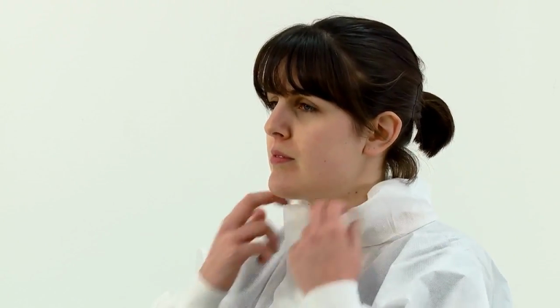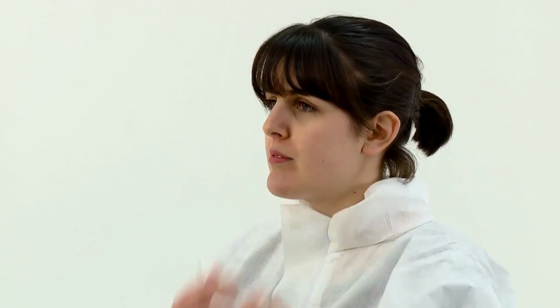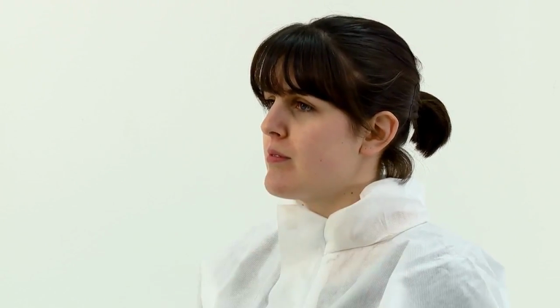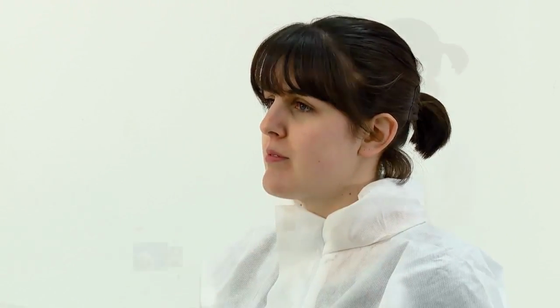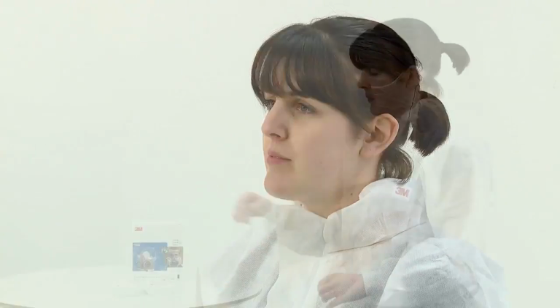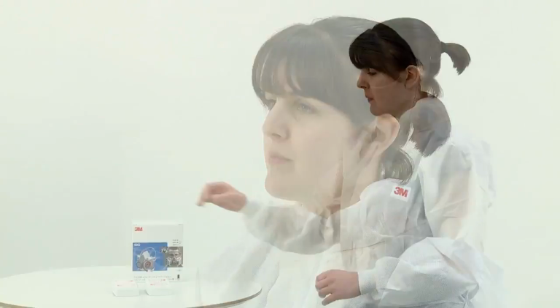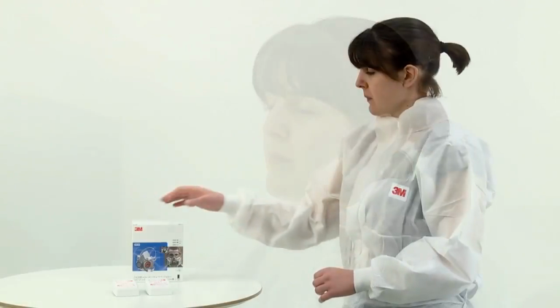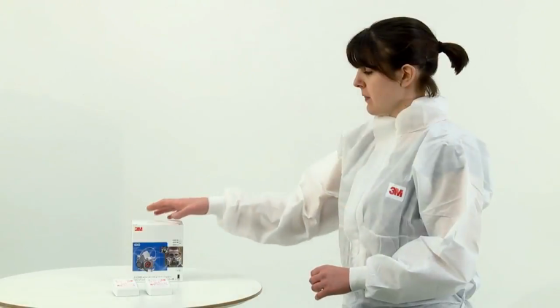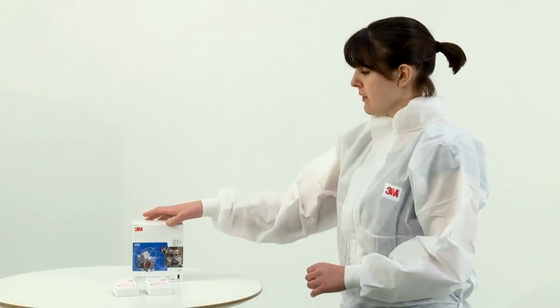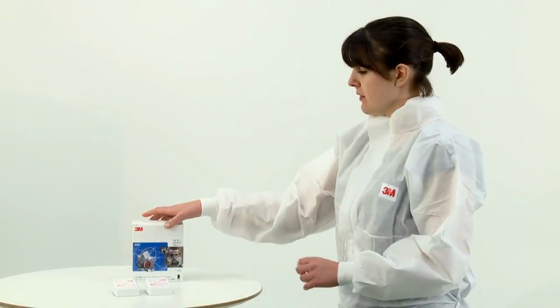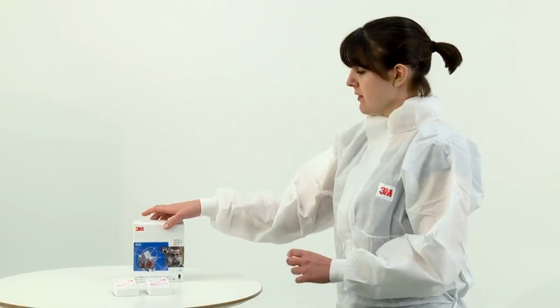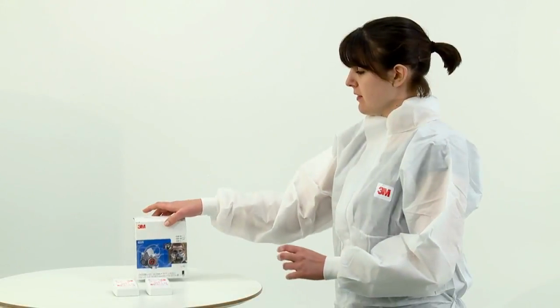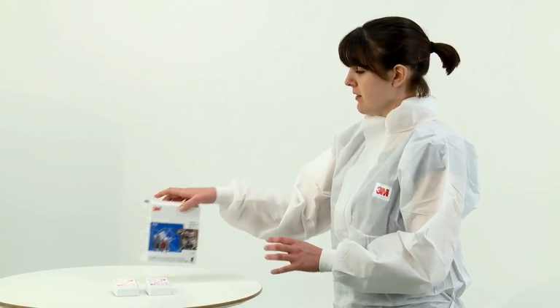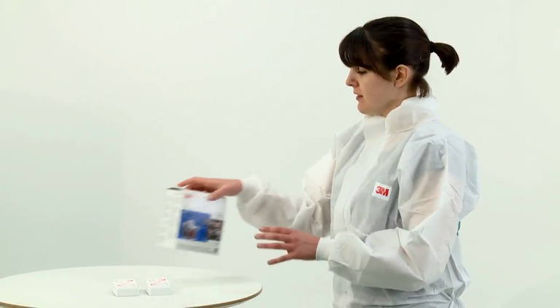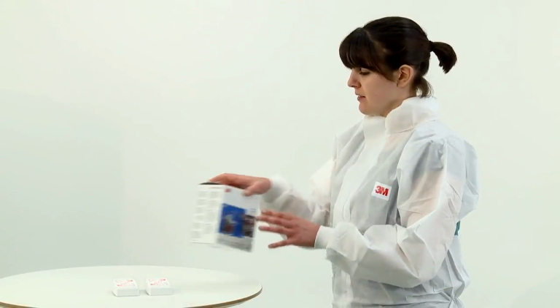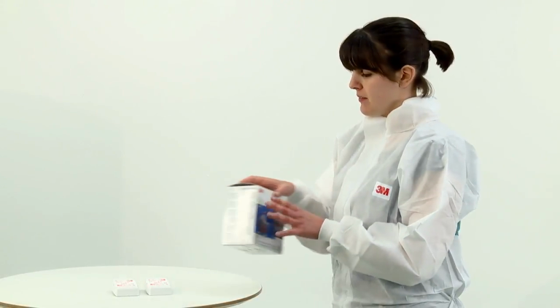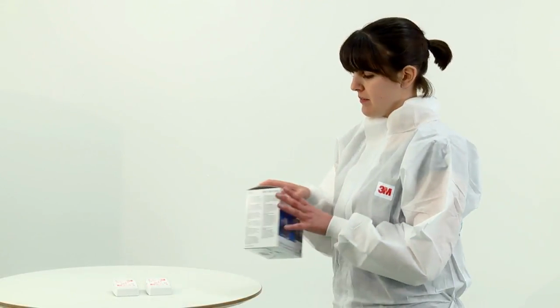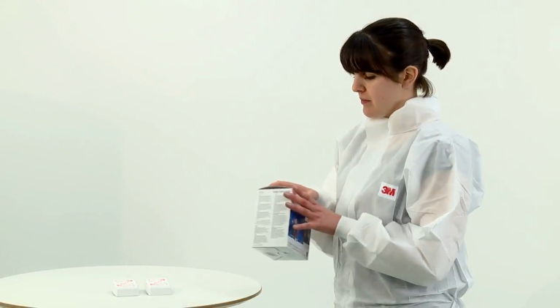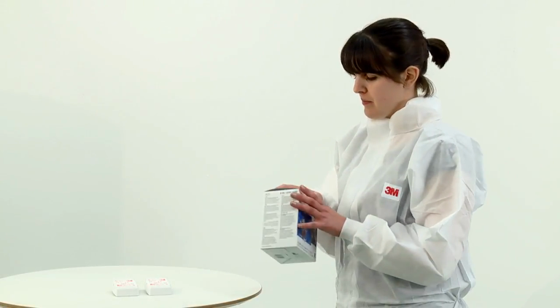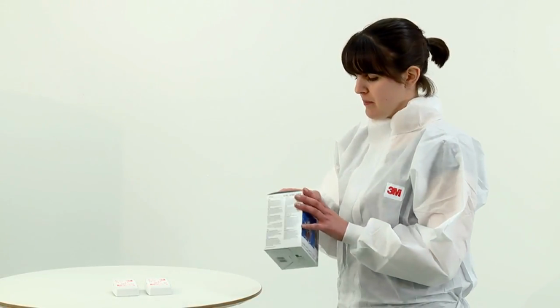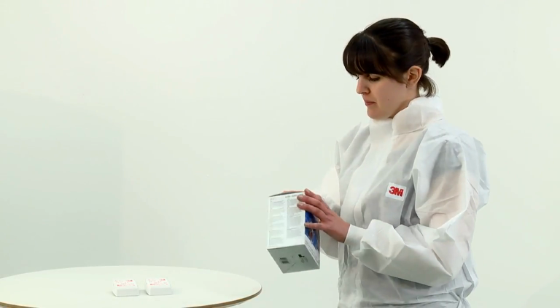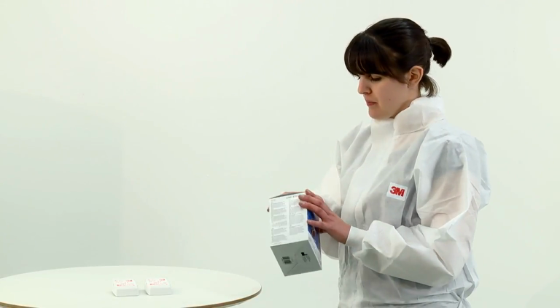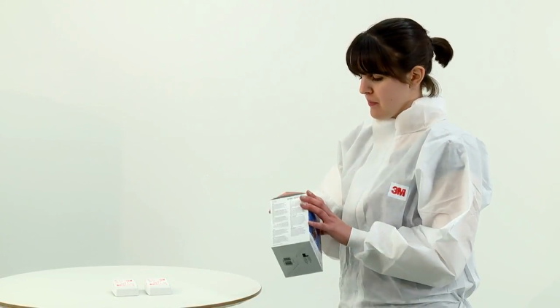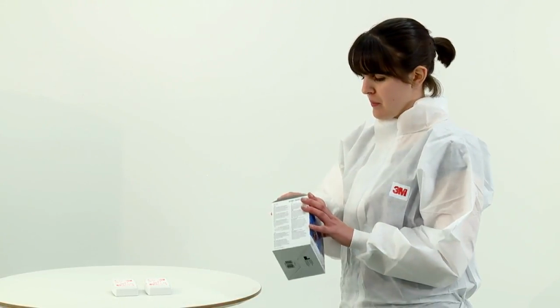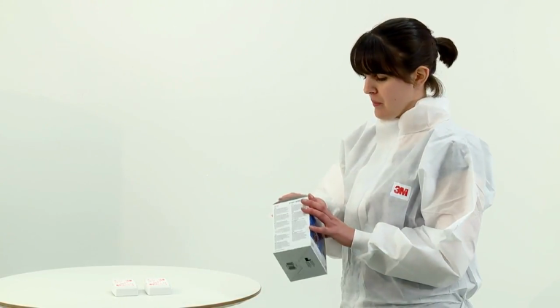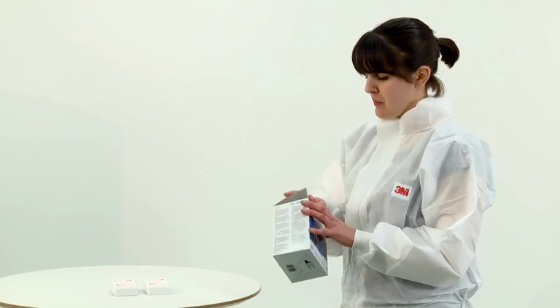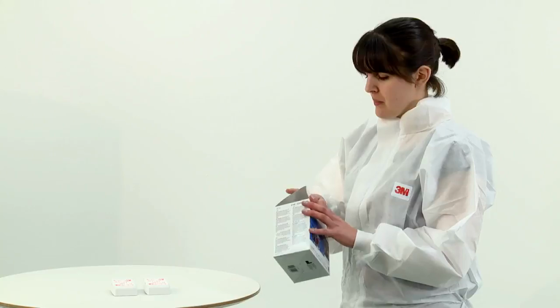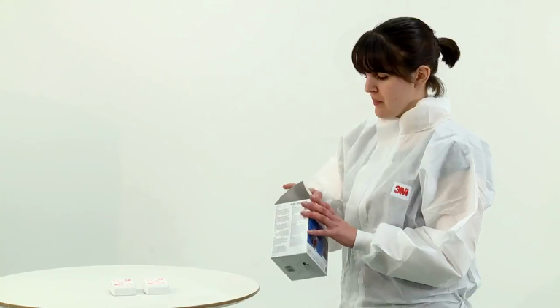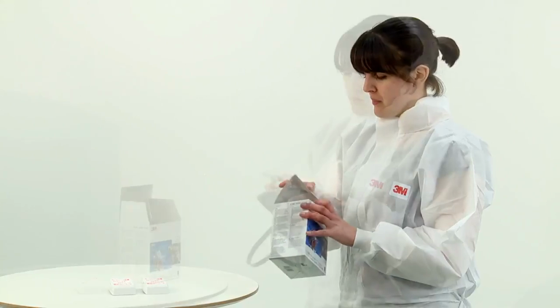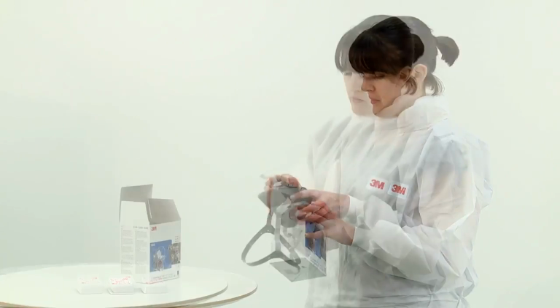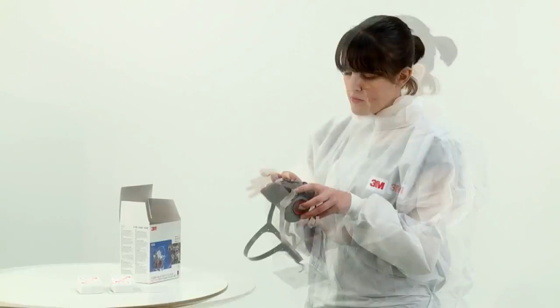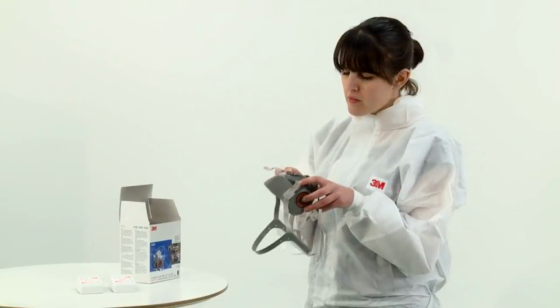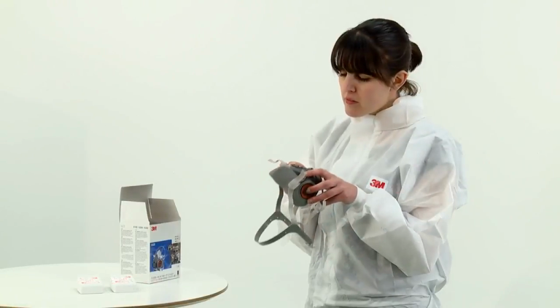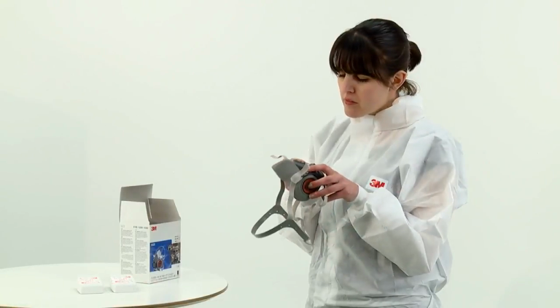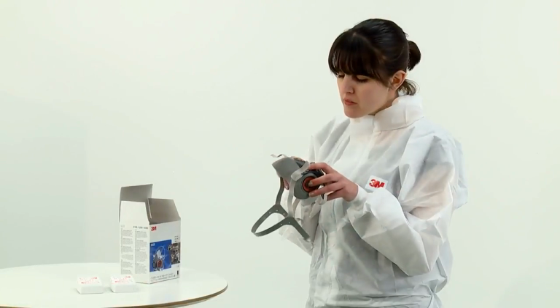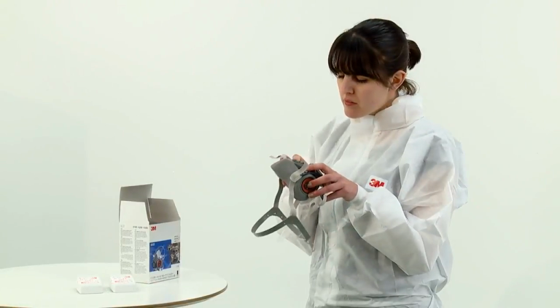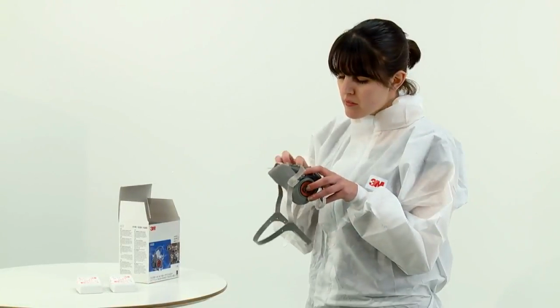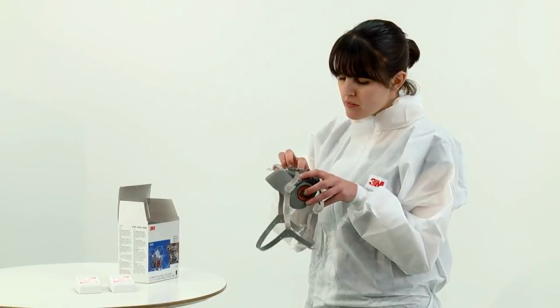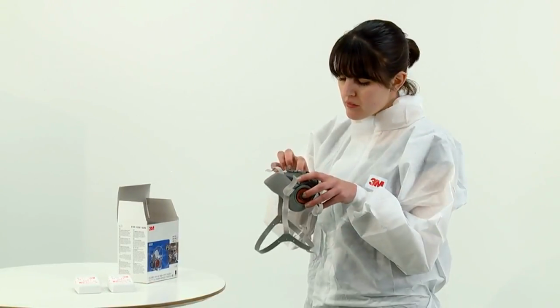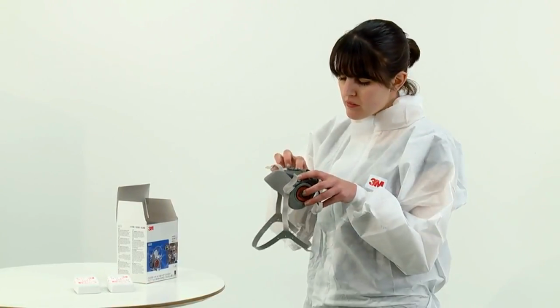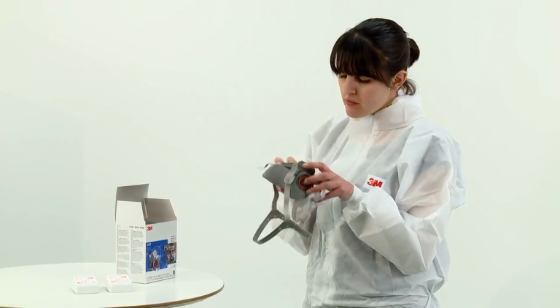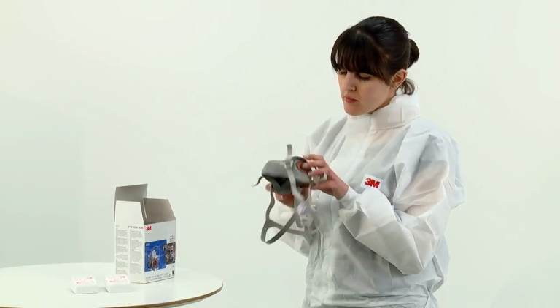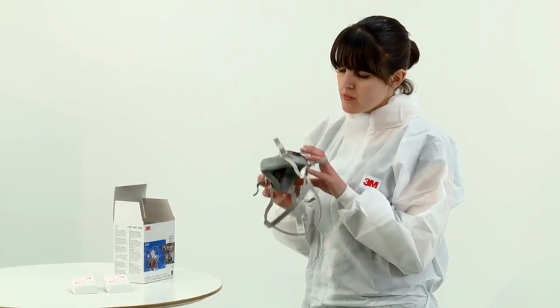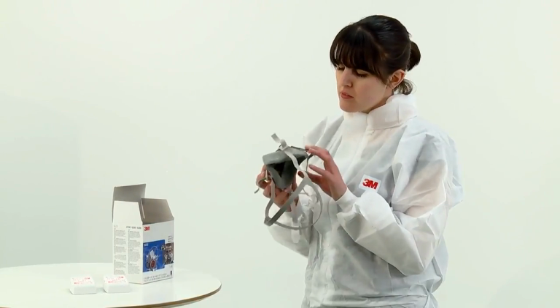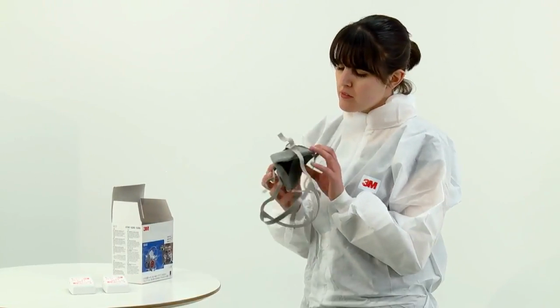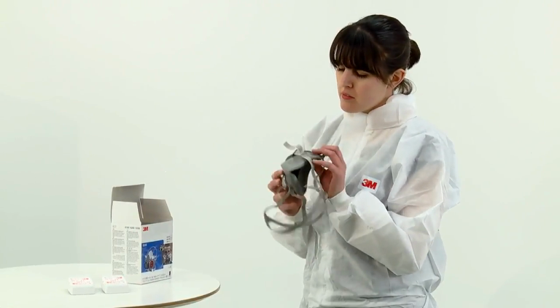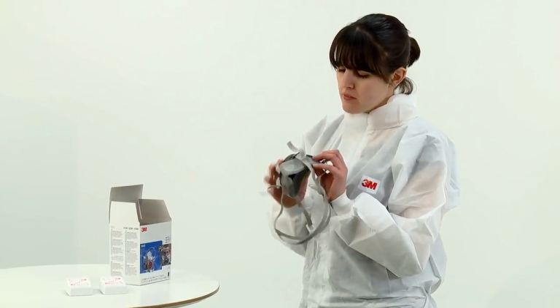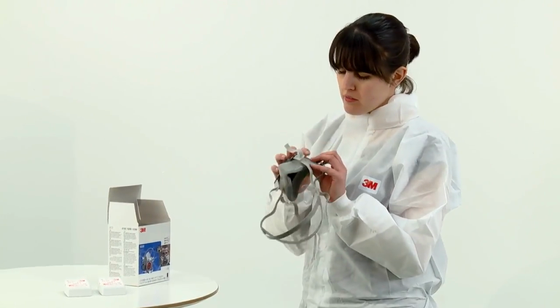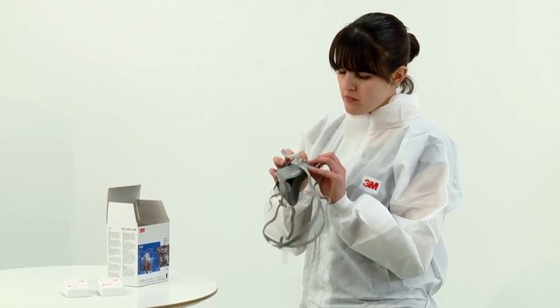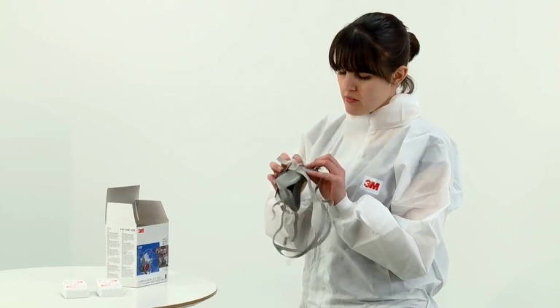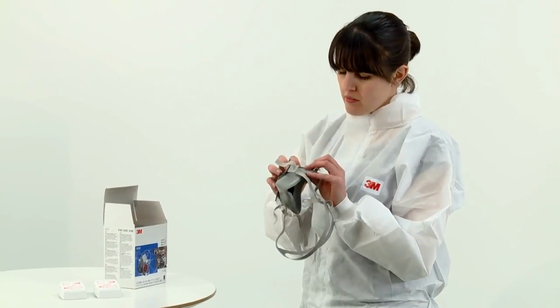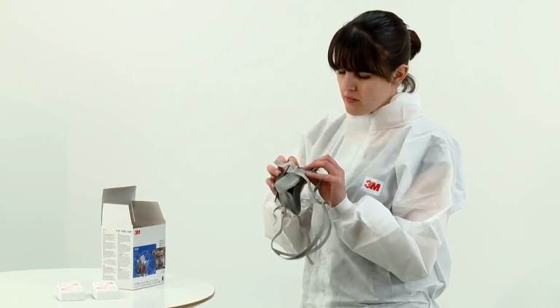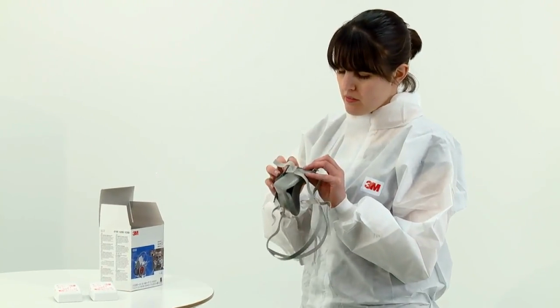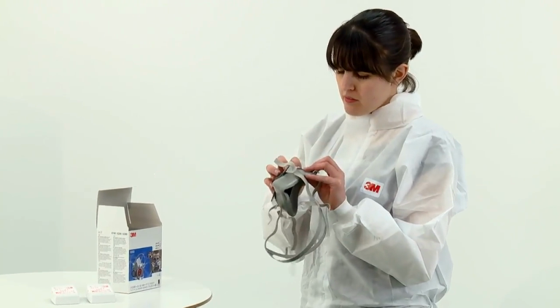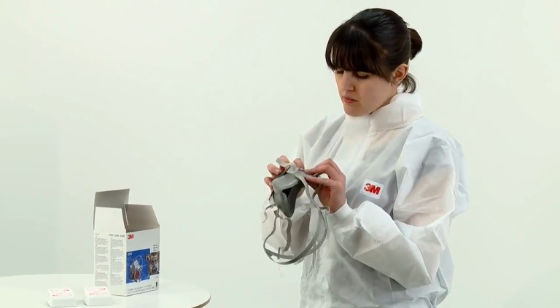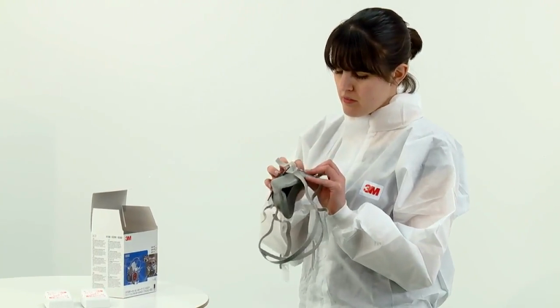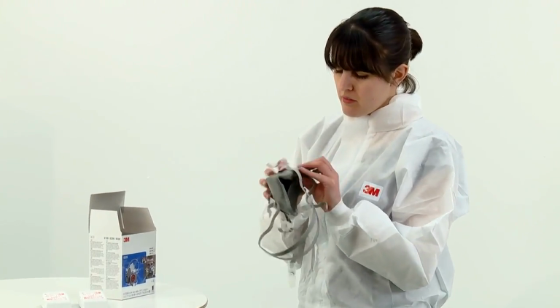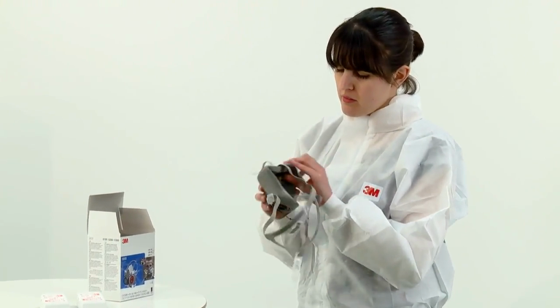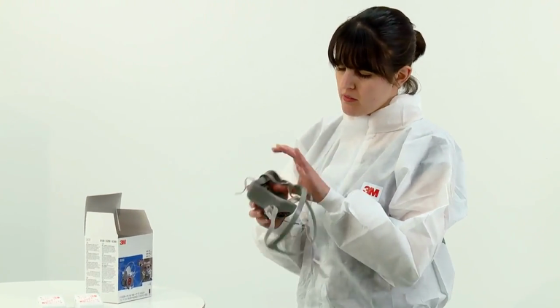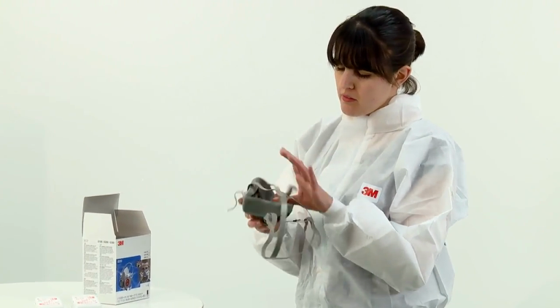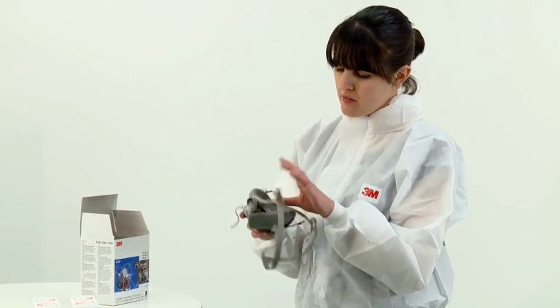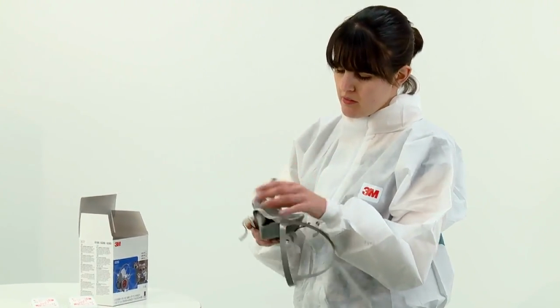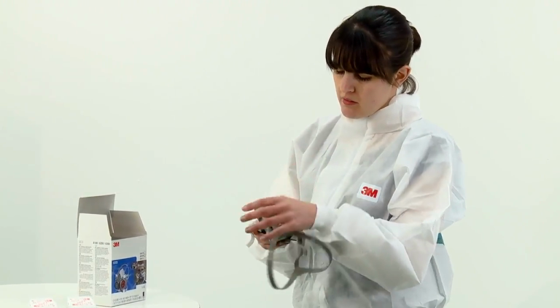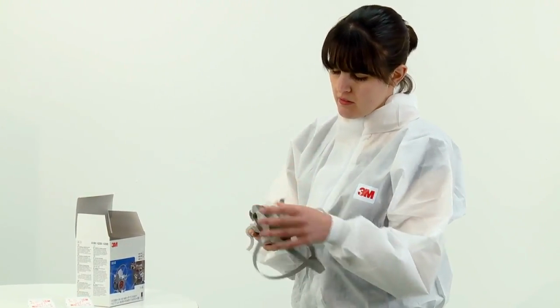To begin, remove the respirator from its box and inspect the respirator and its components for damage prior to each use.